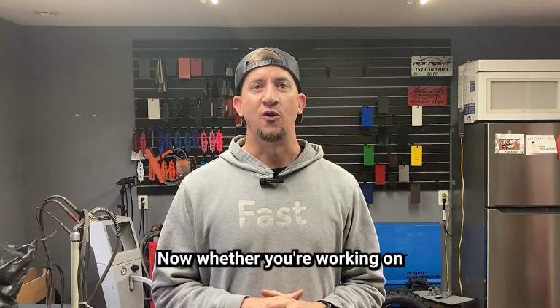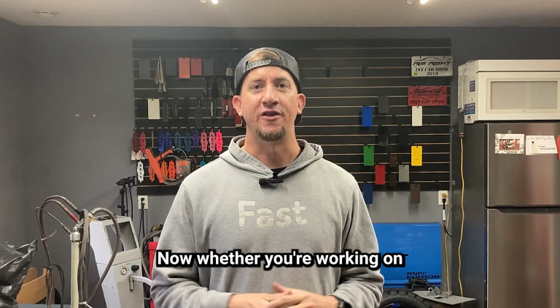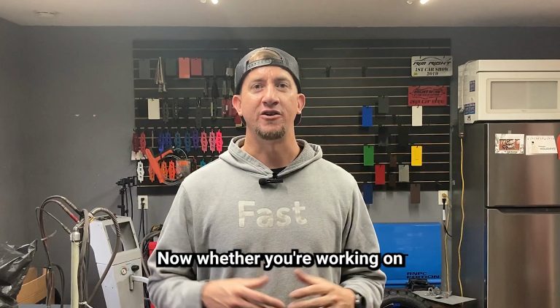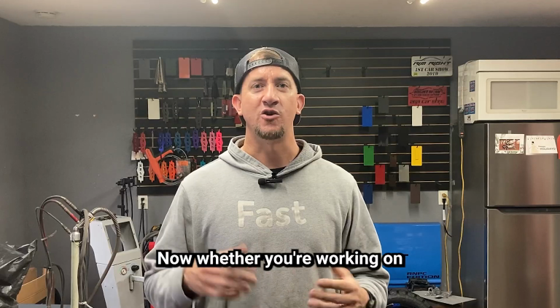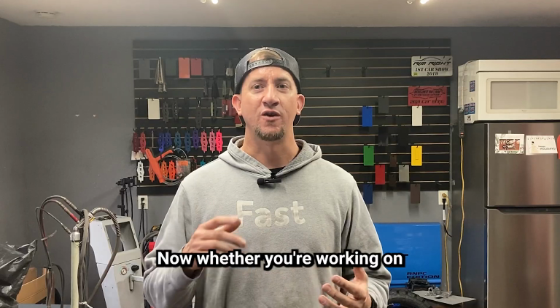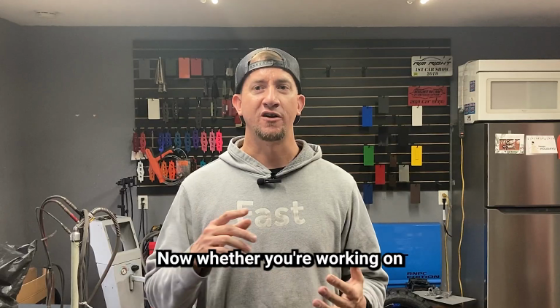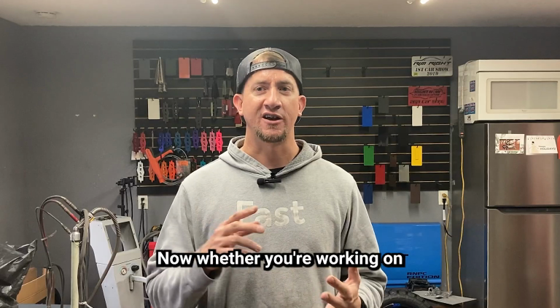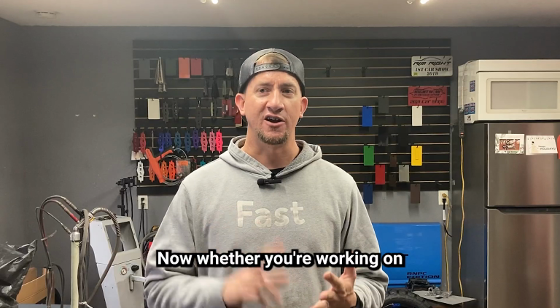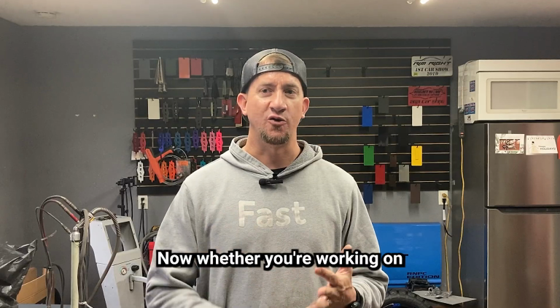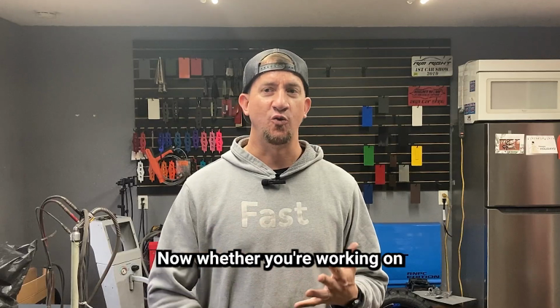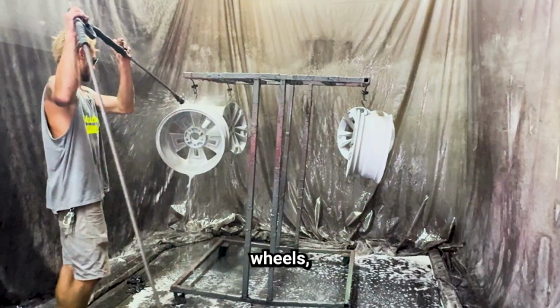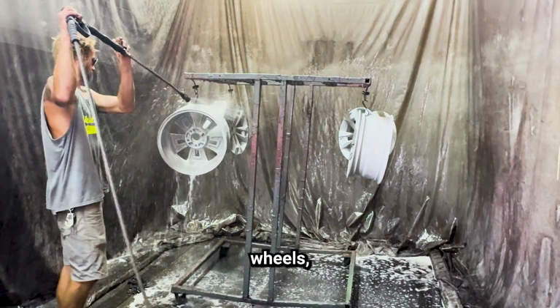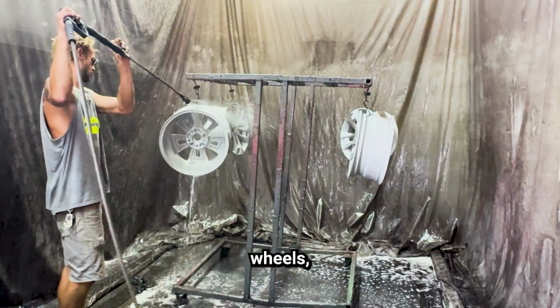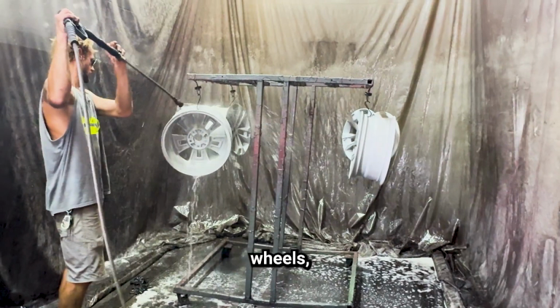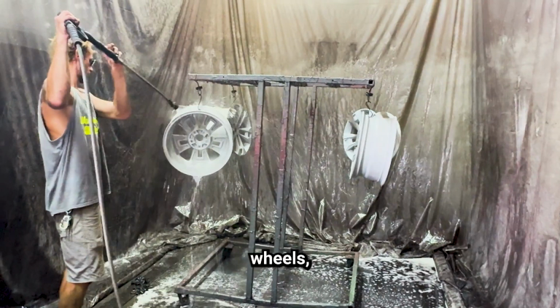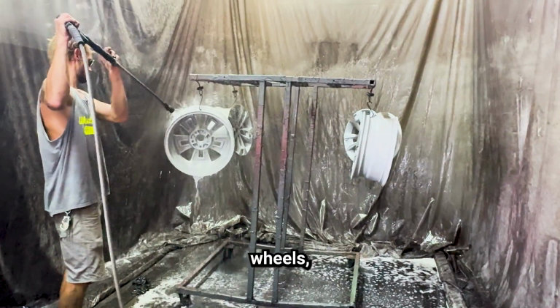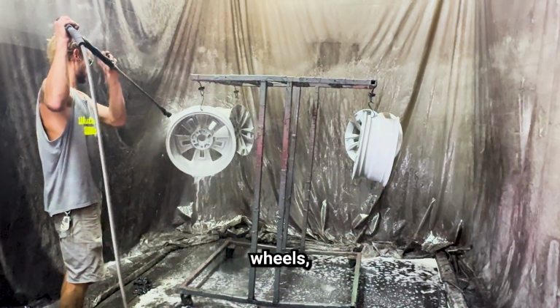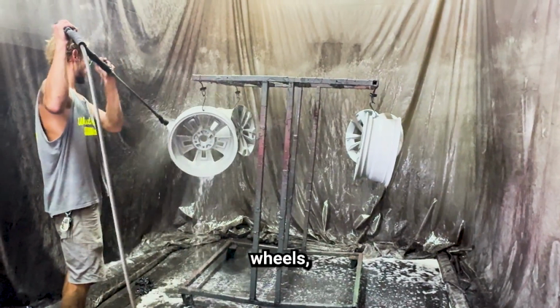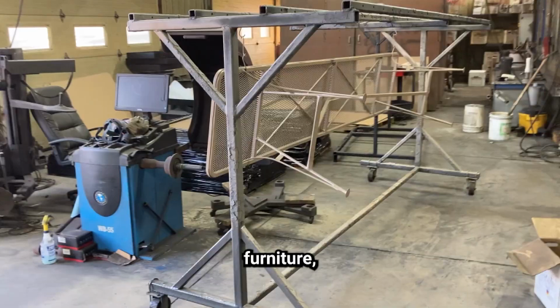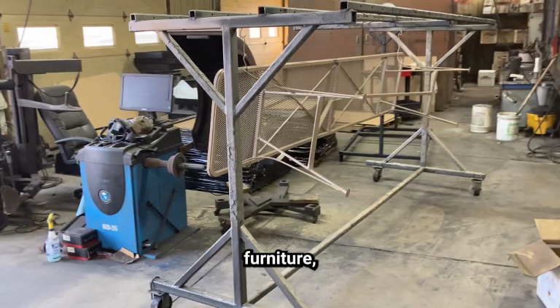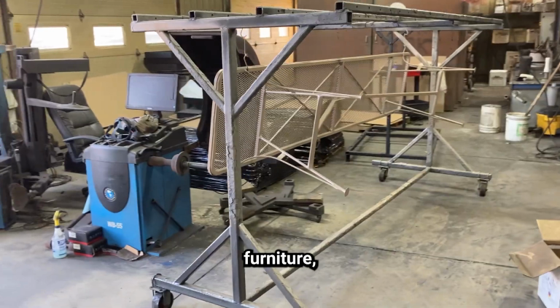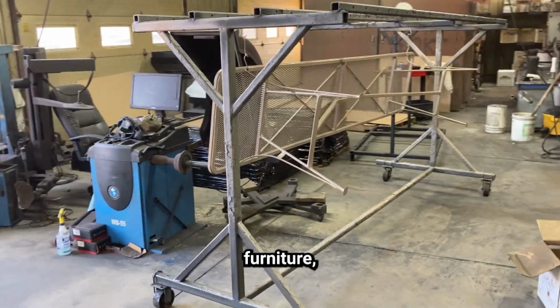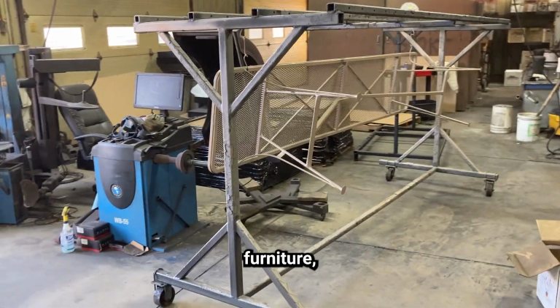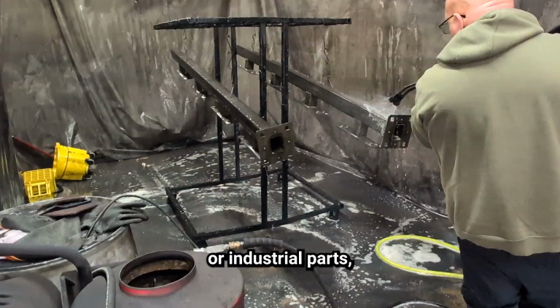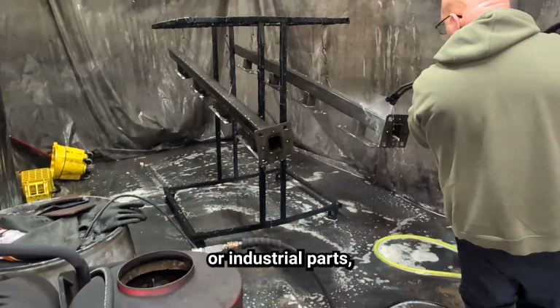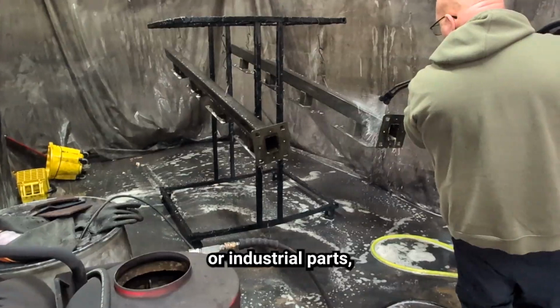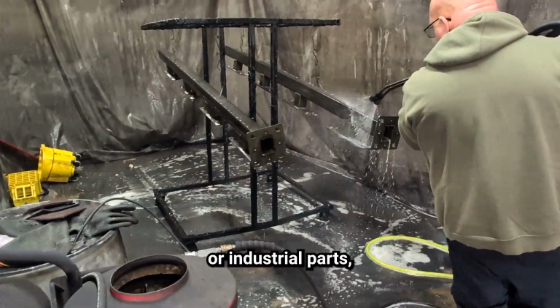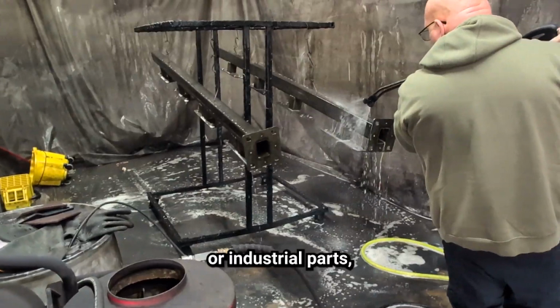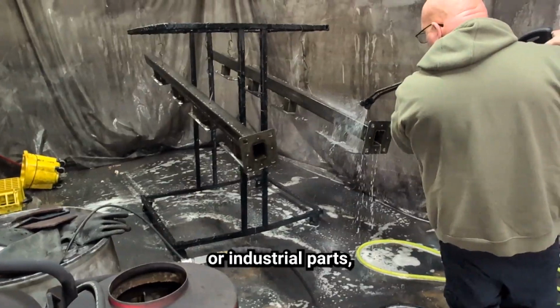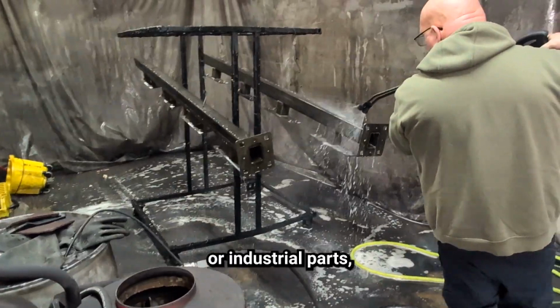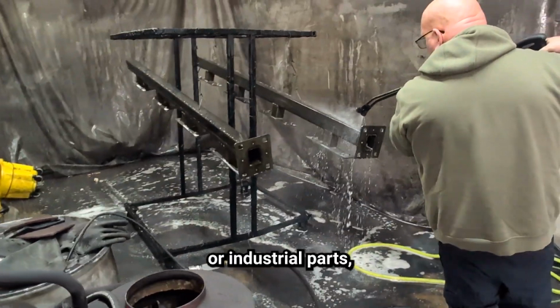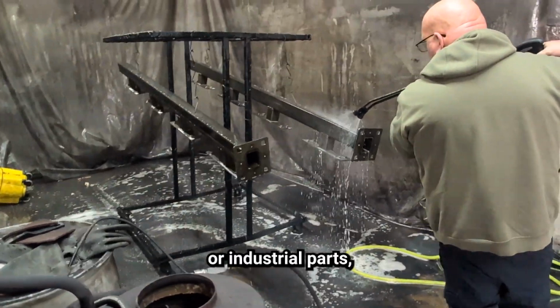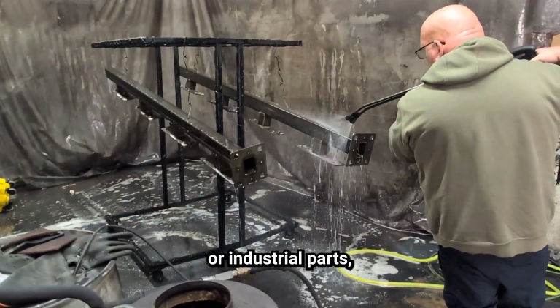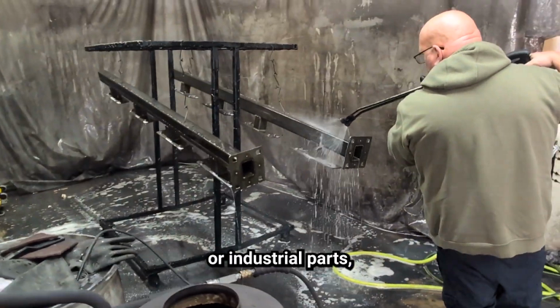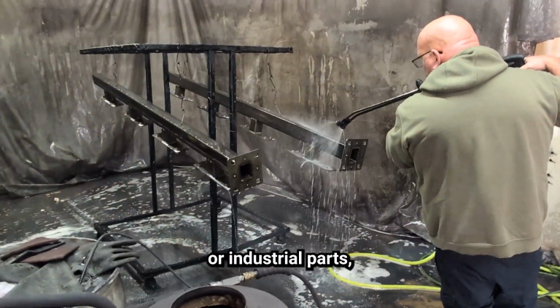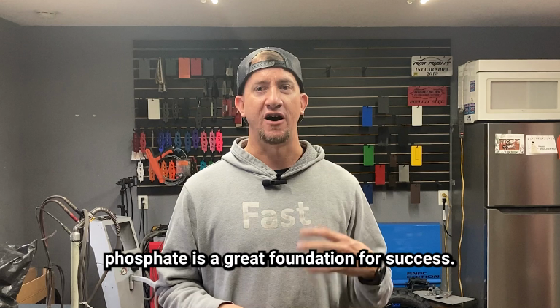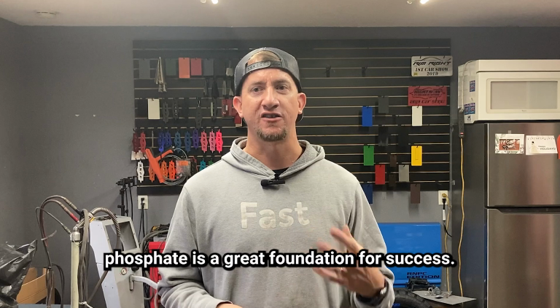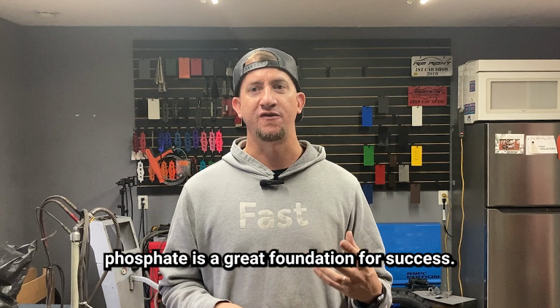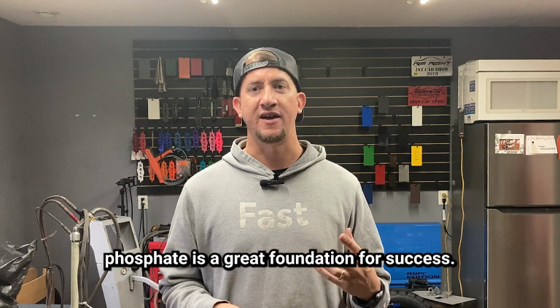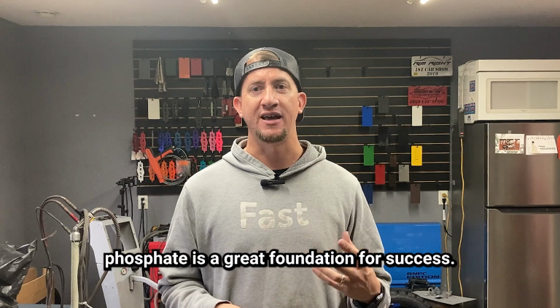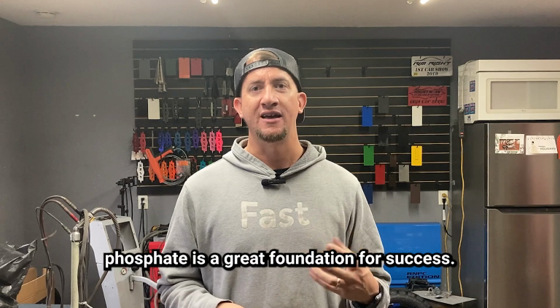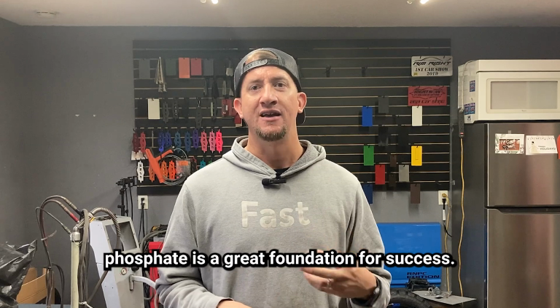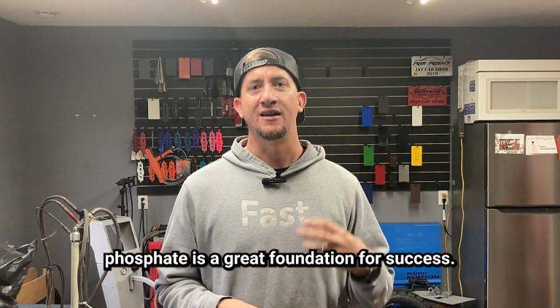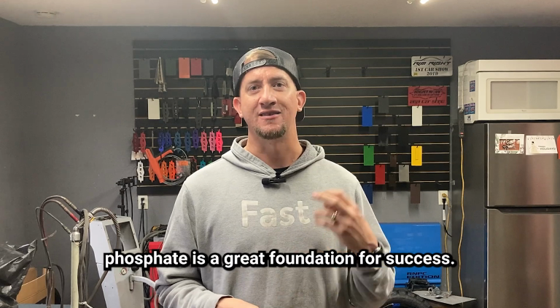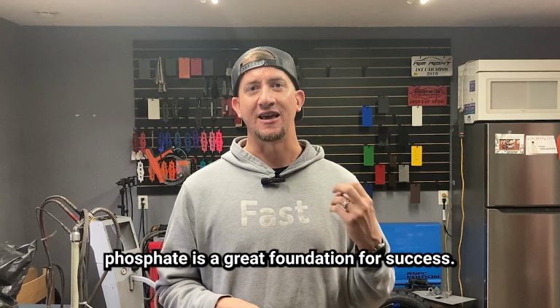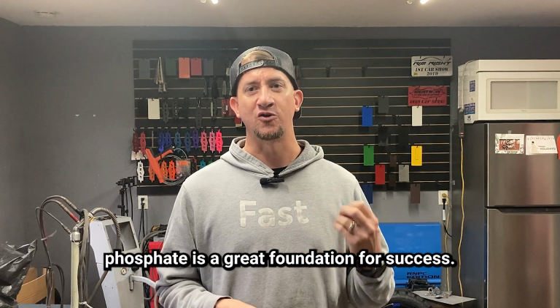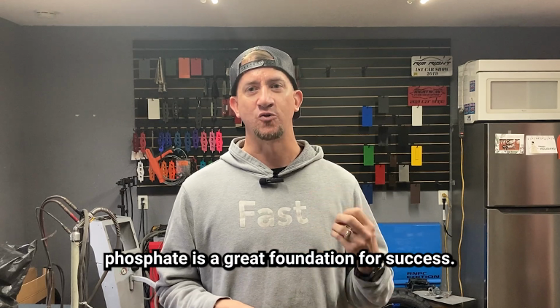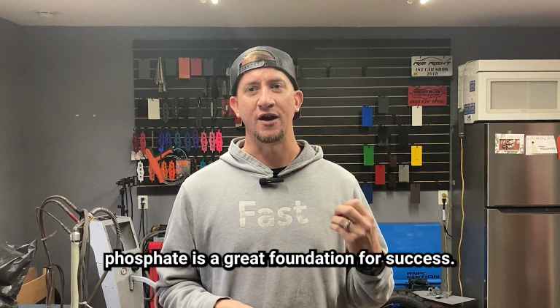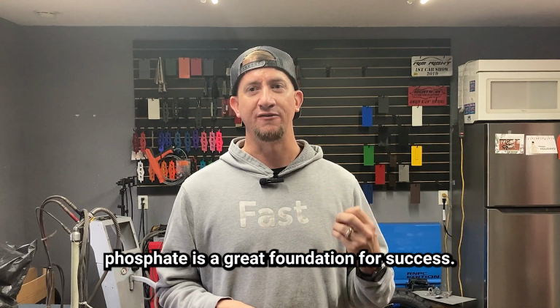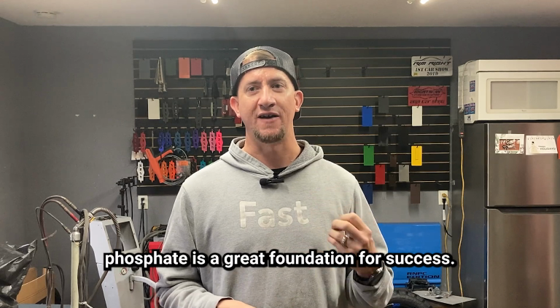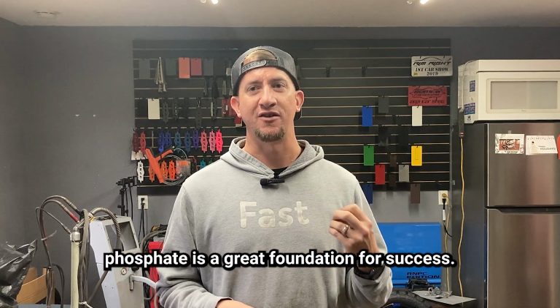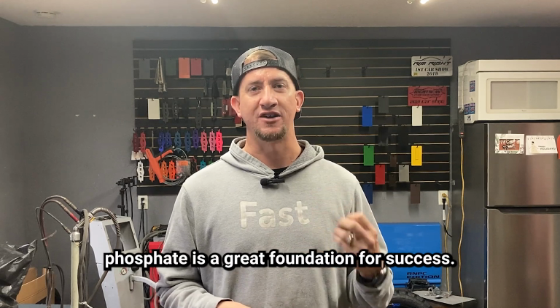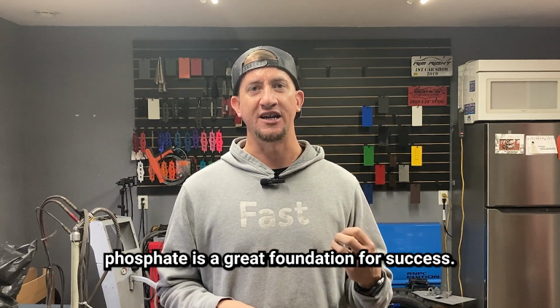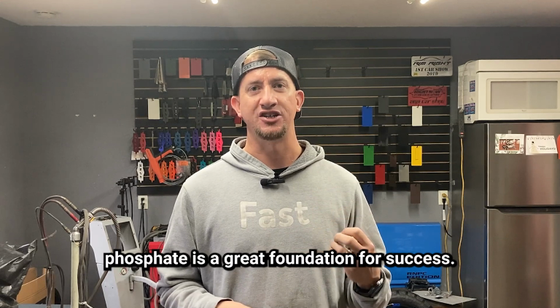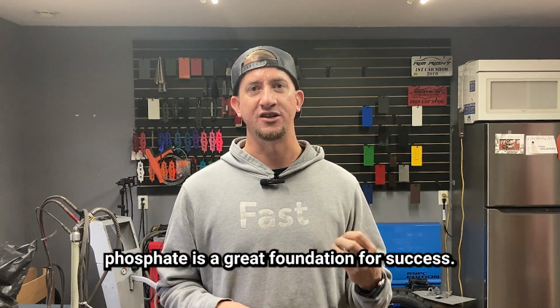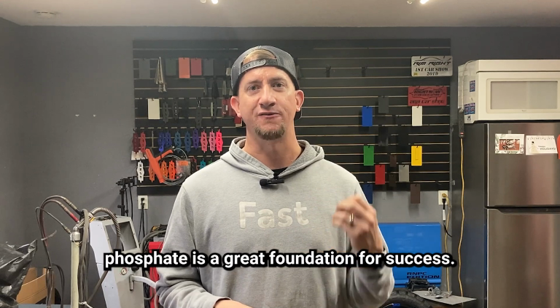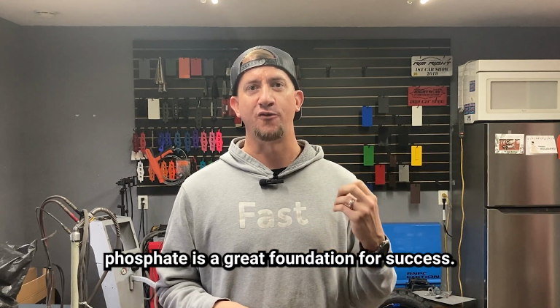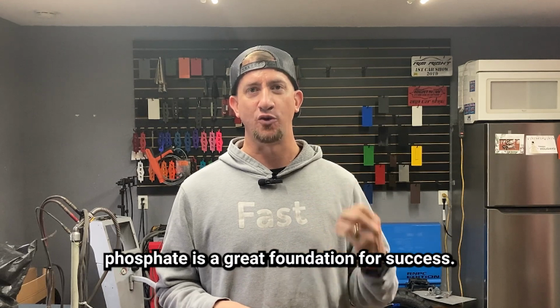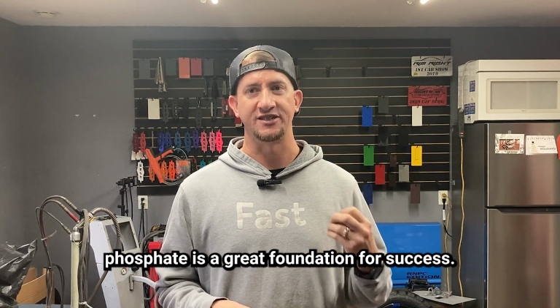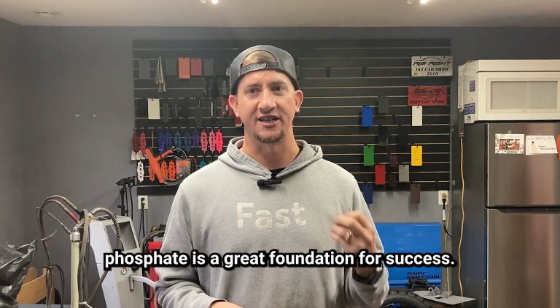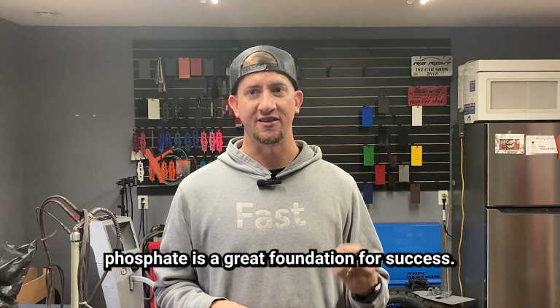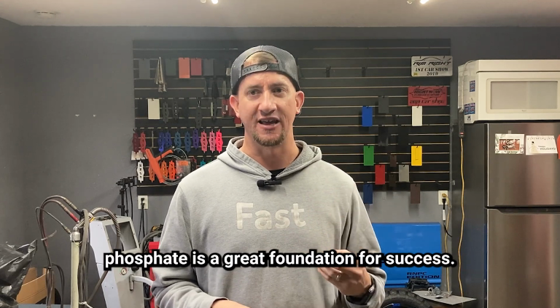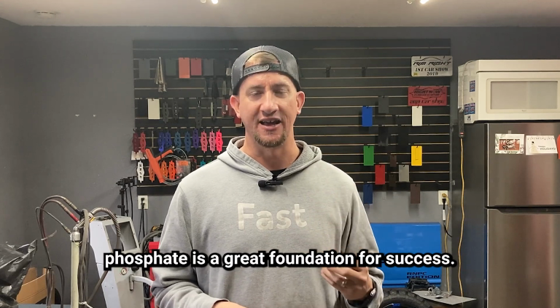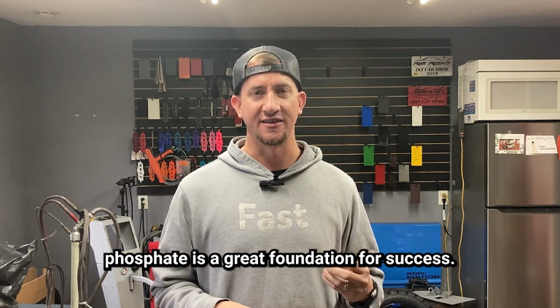Whether you're working on wheels, furniture, or industrial parts, phosphate is a great foundation for success.